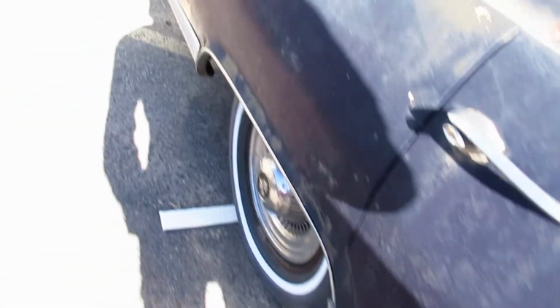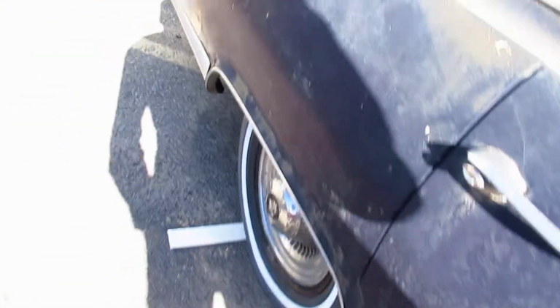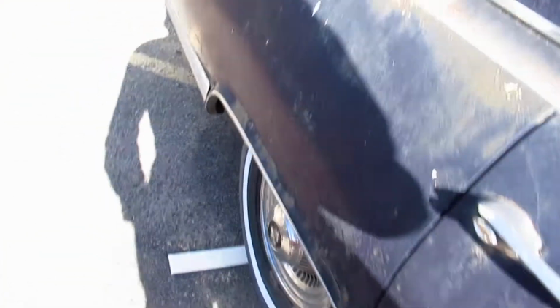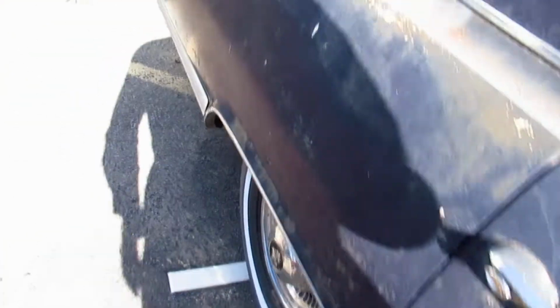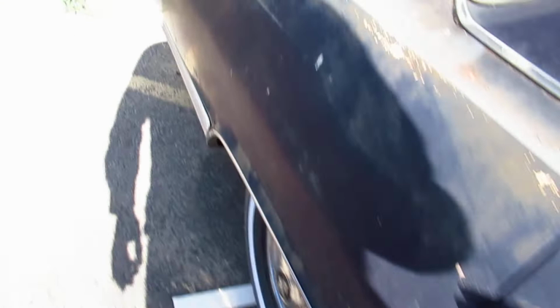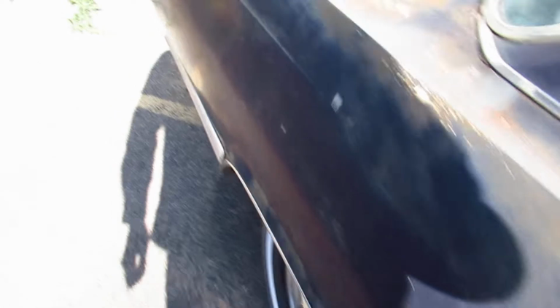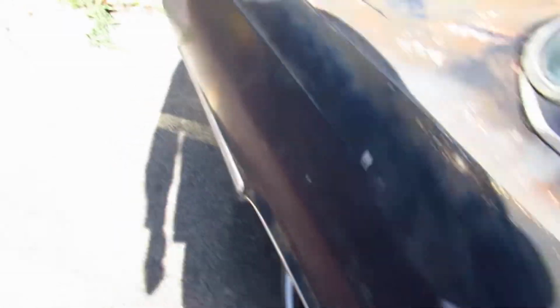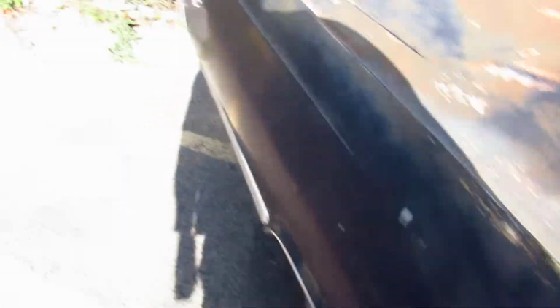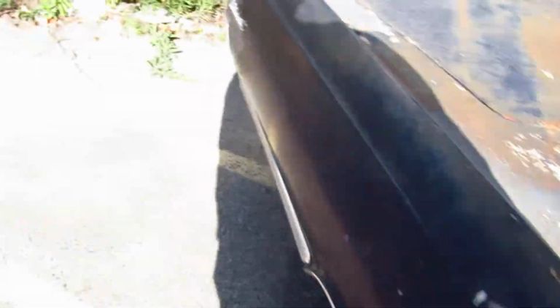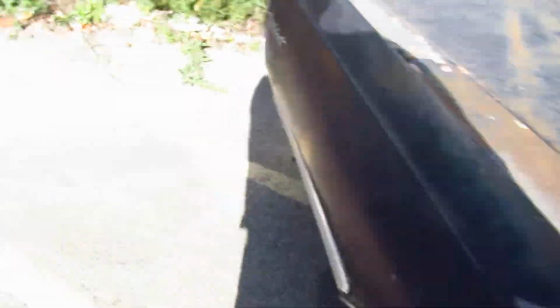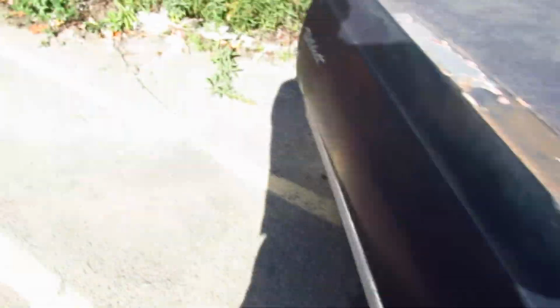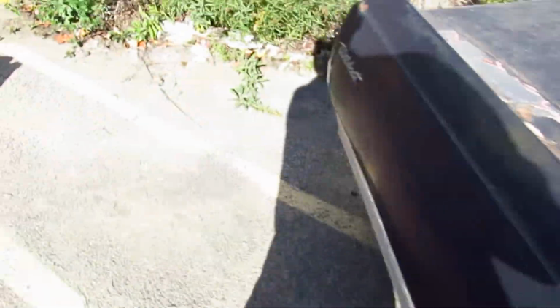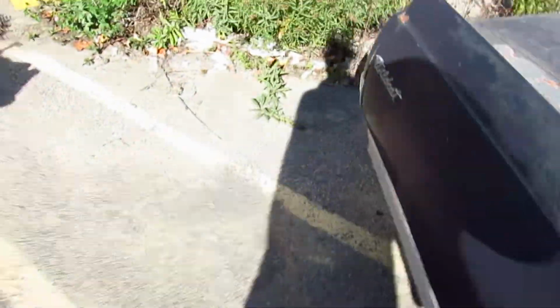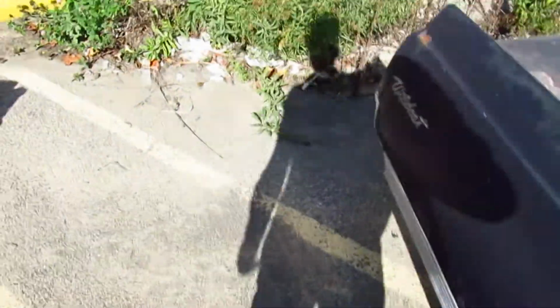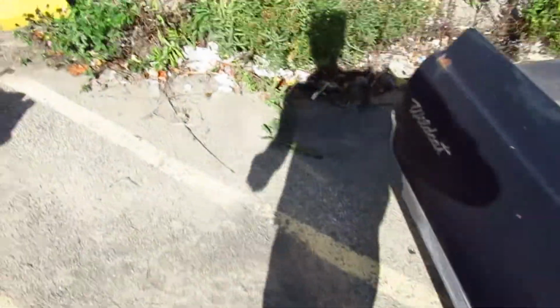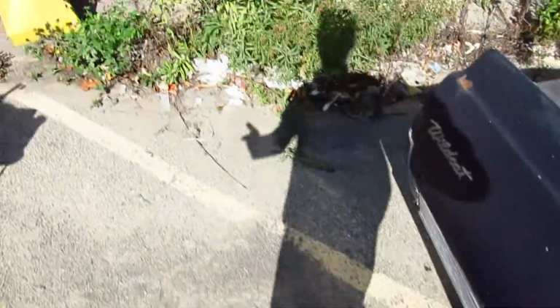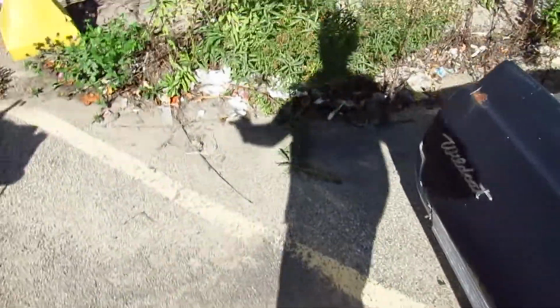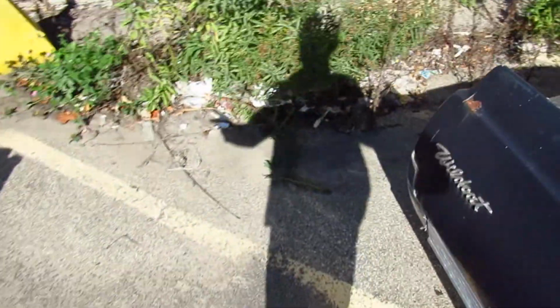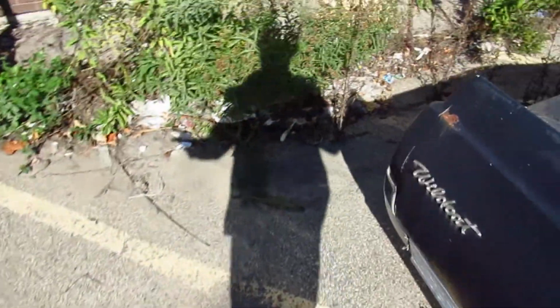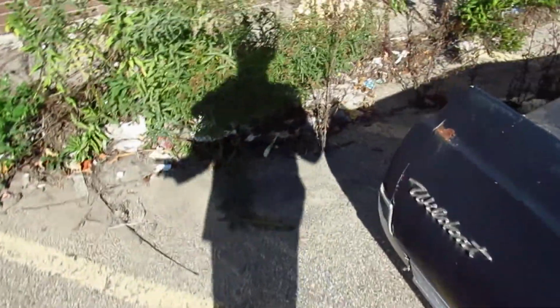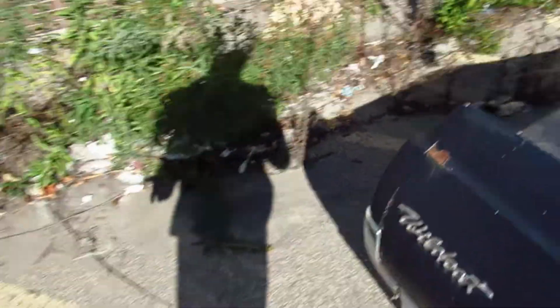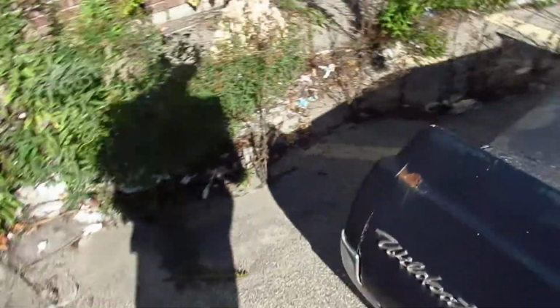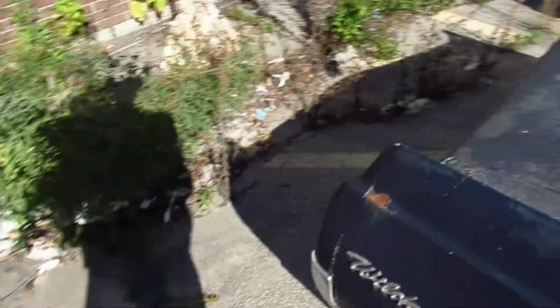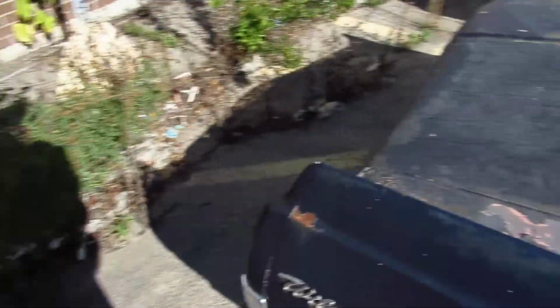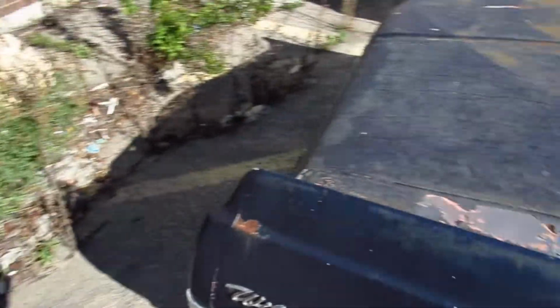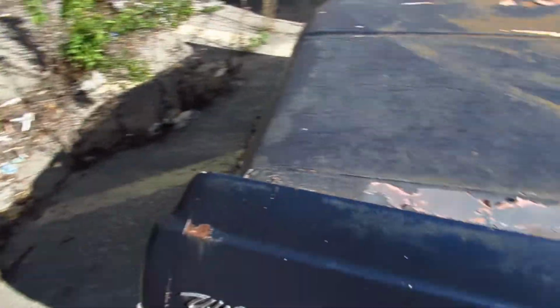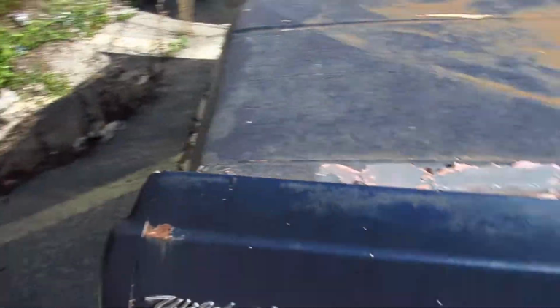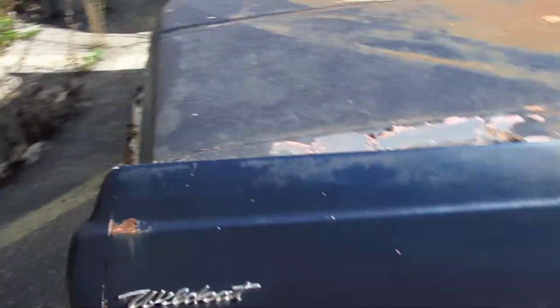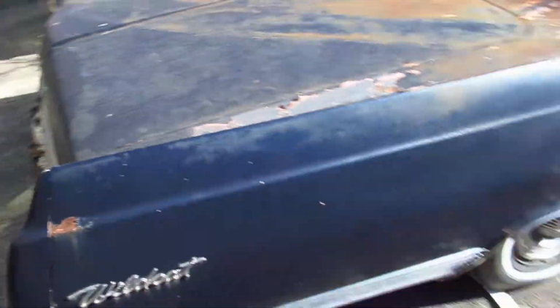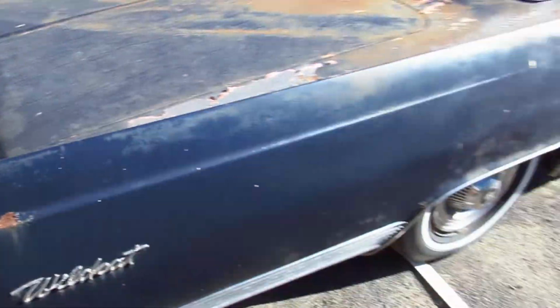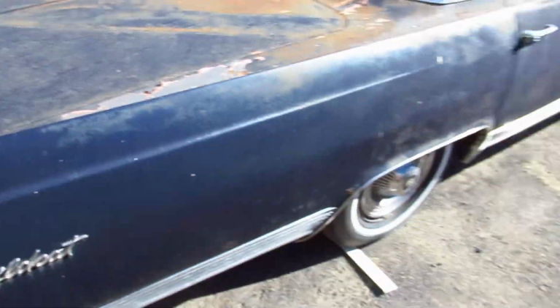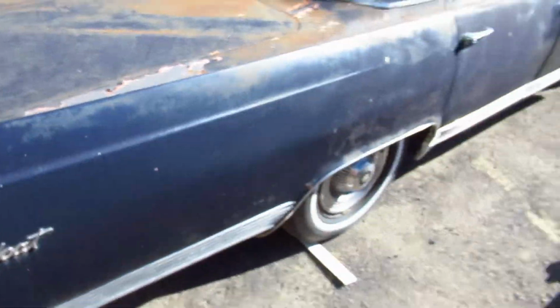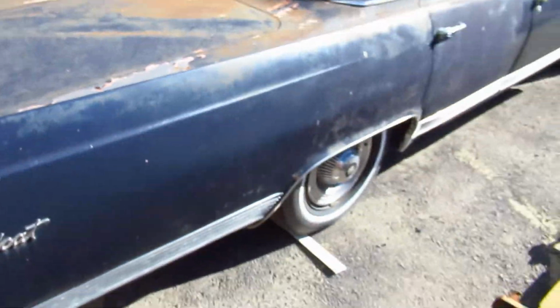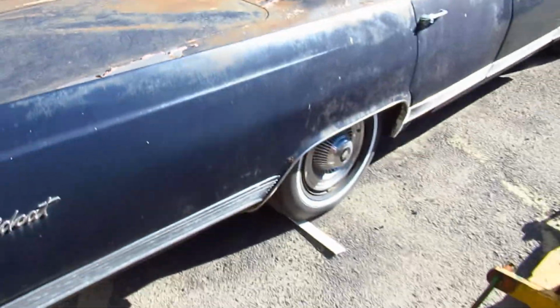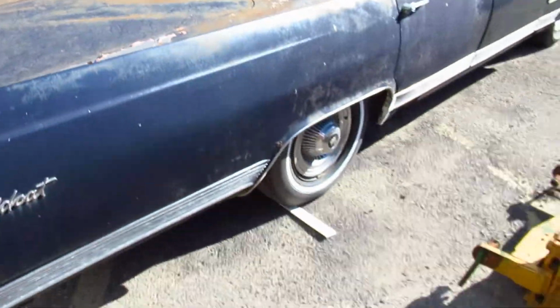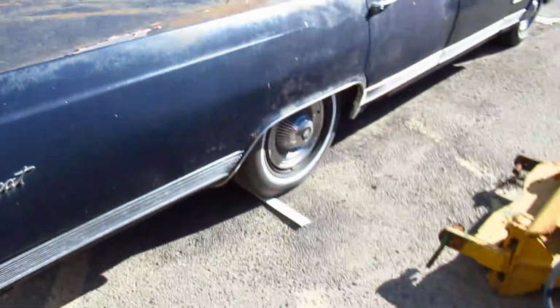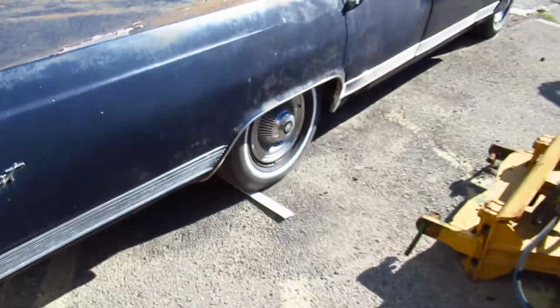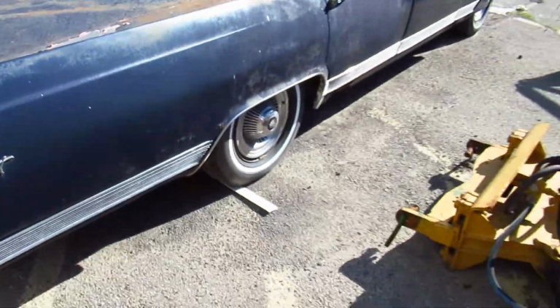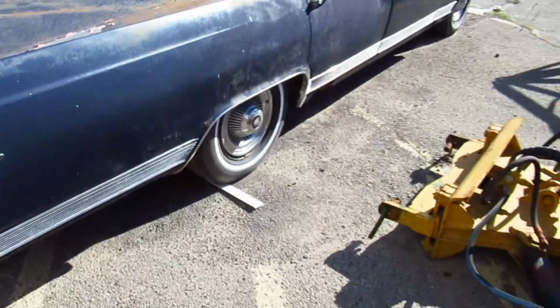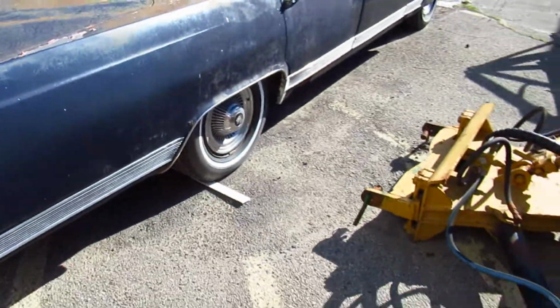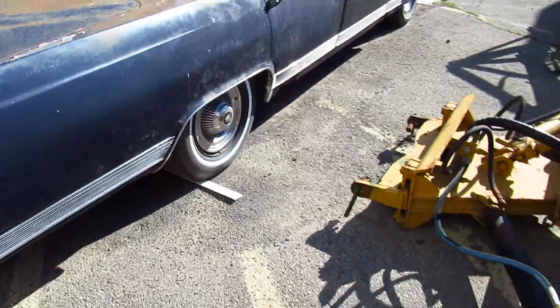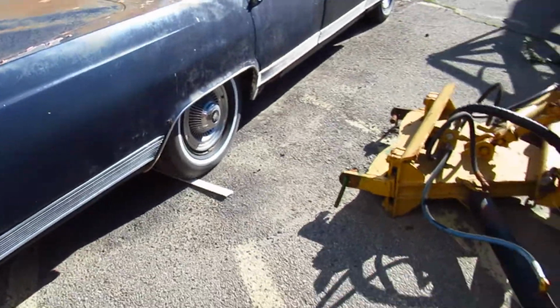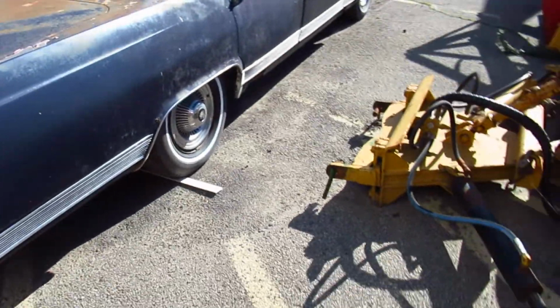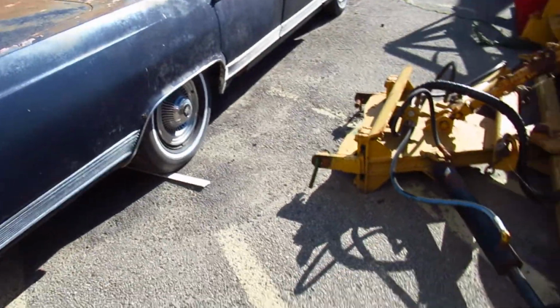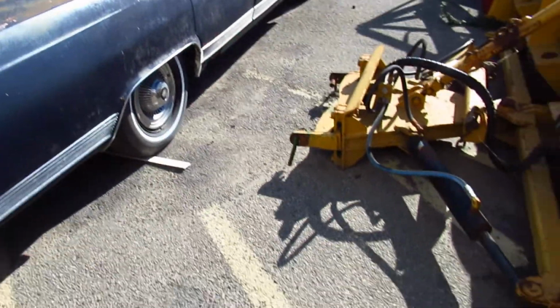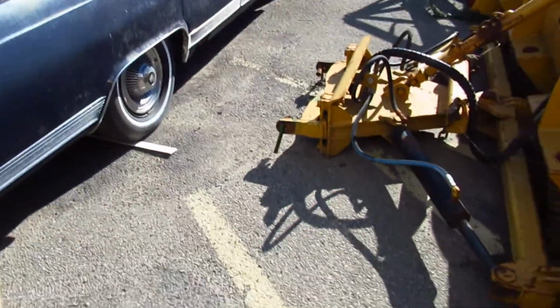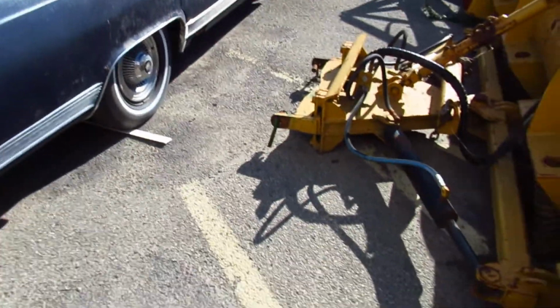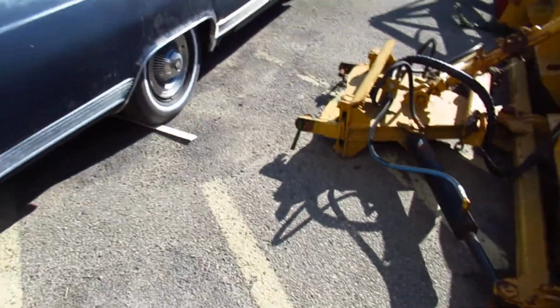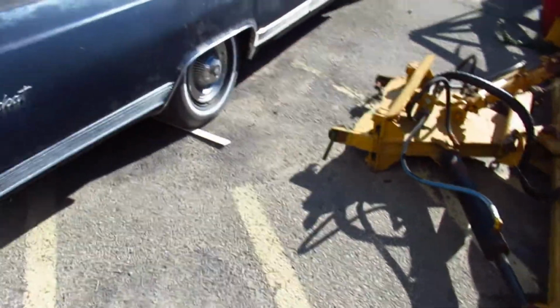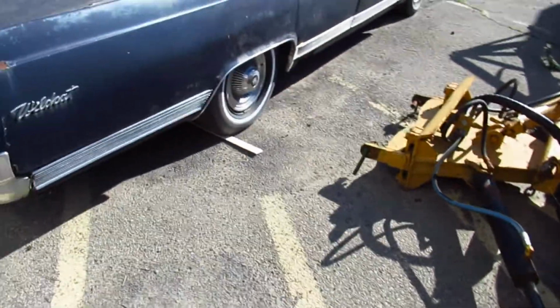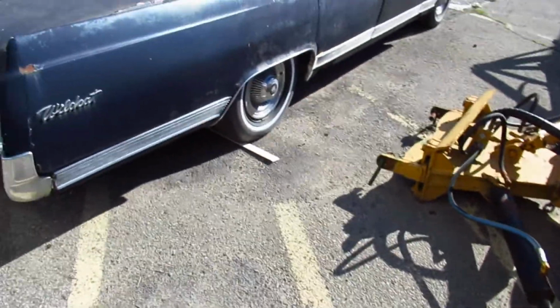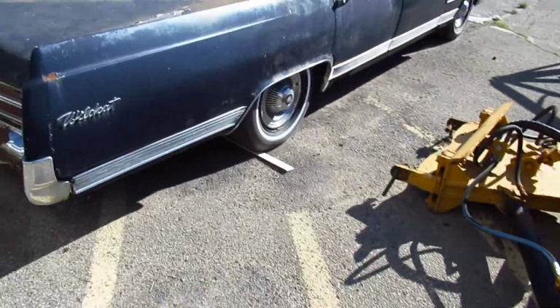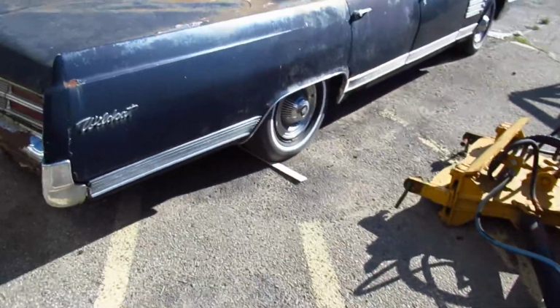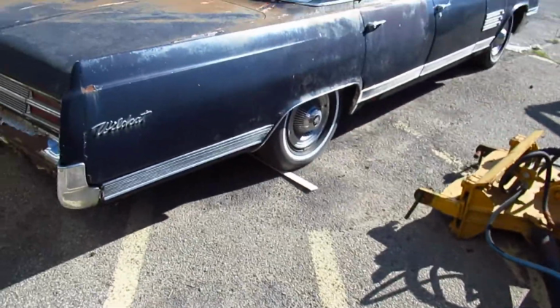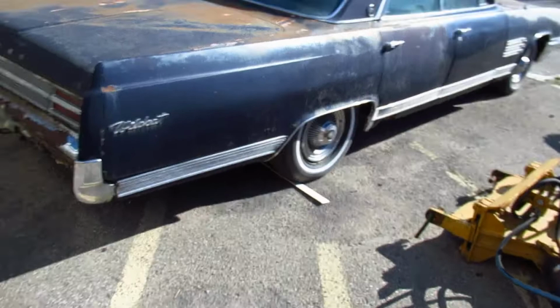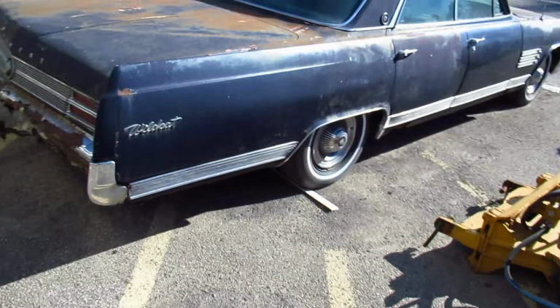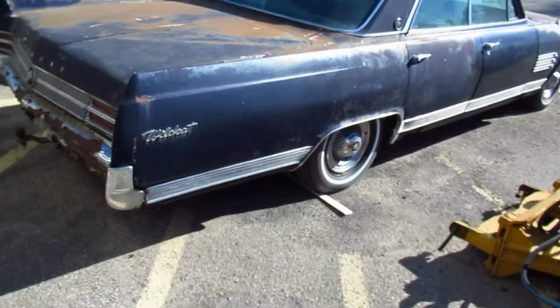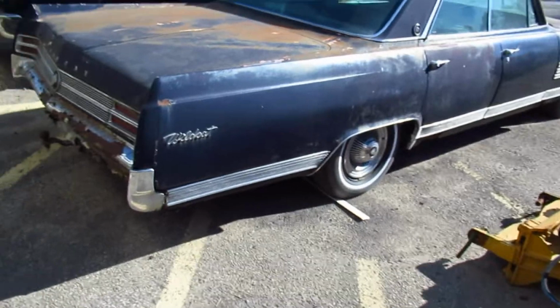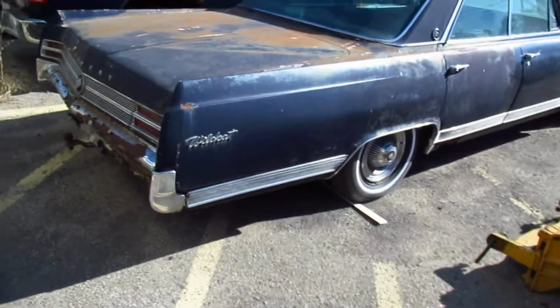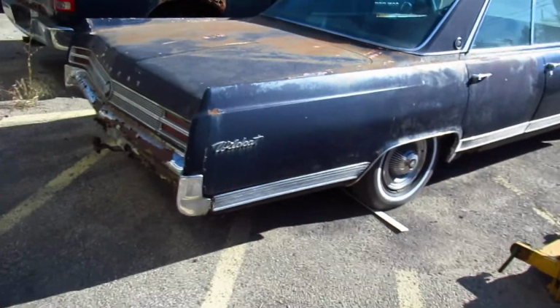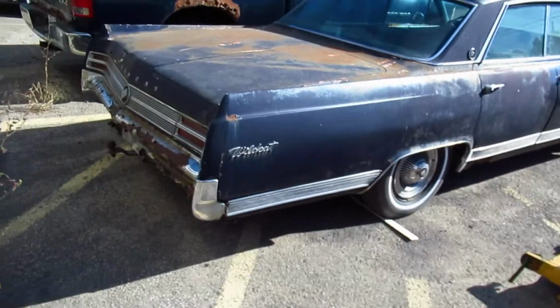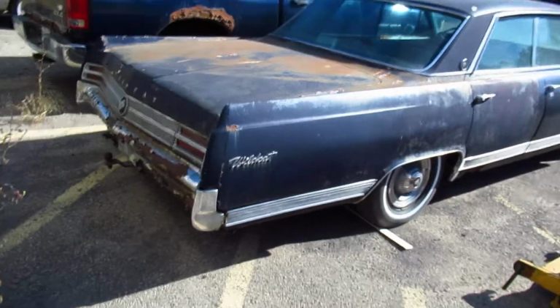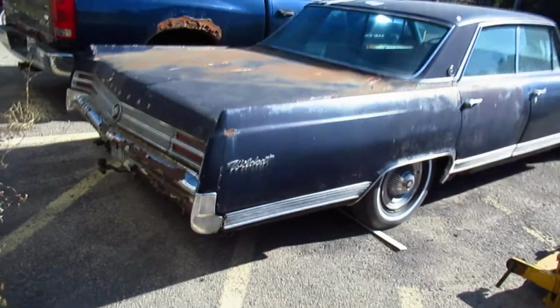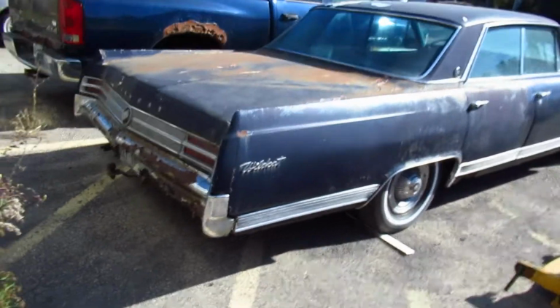I wish I could have this. But again, I don't have a driver's license because I'm visually impaired — that's one. Number two, where the hell would I put it? I live in the city.